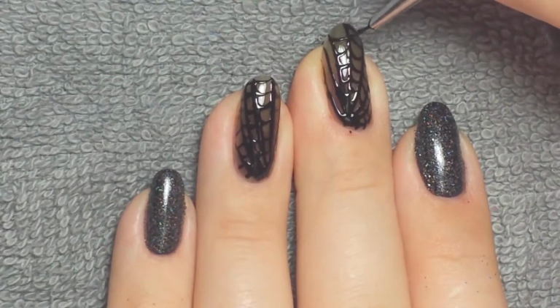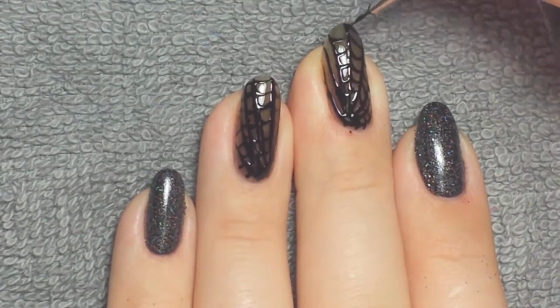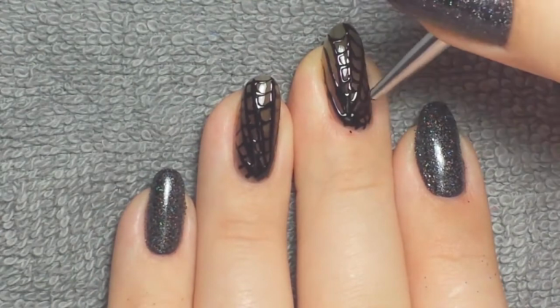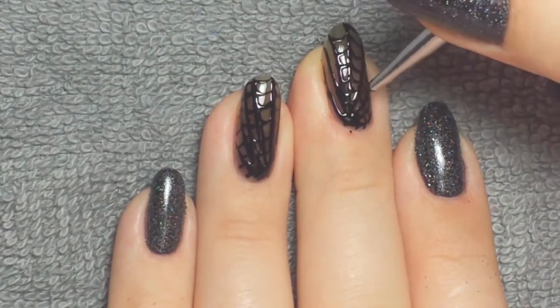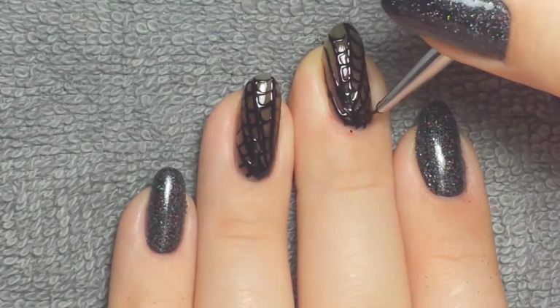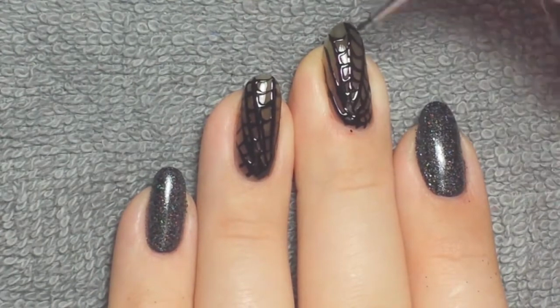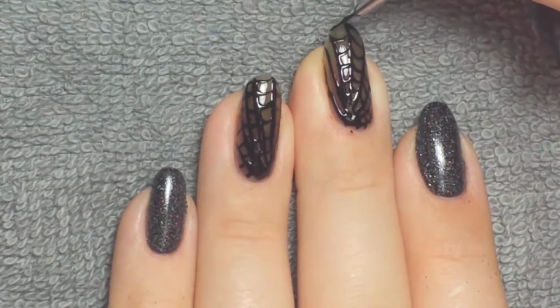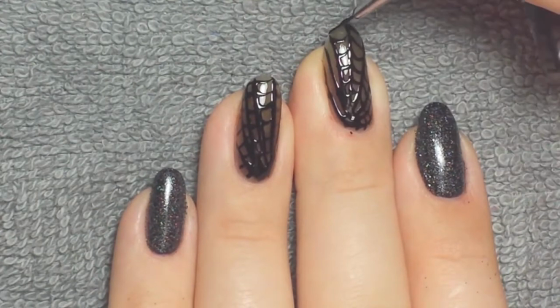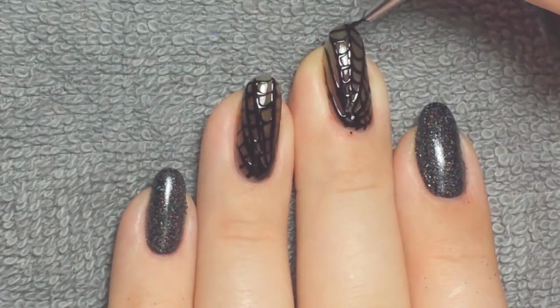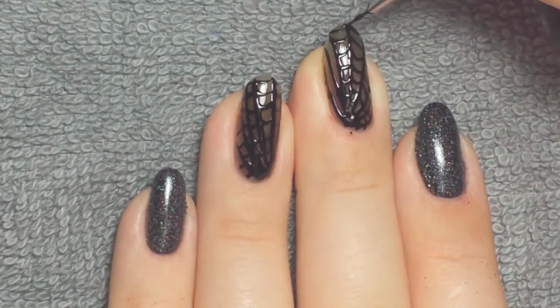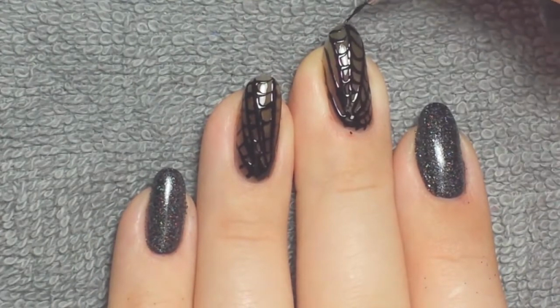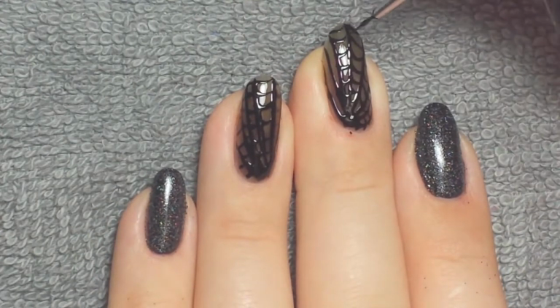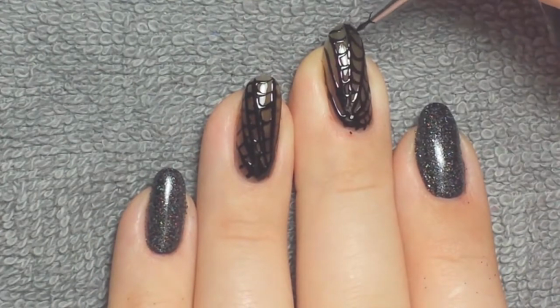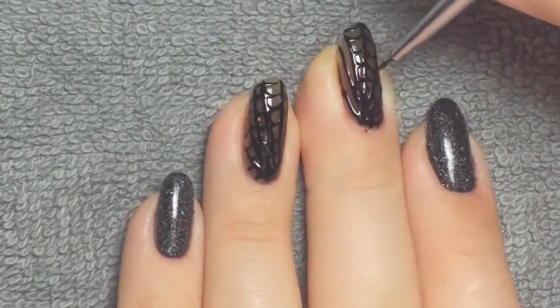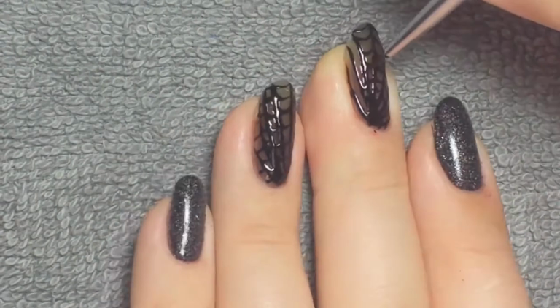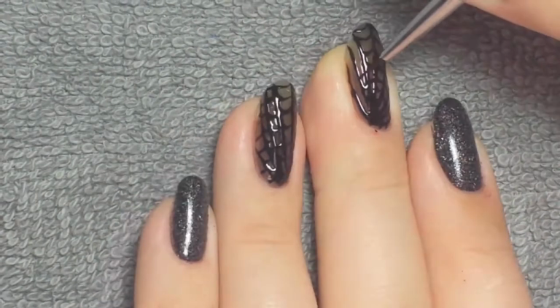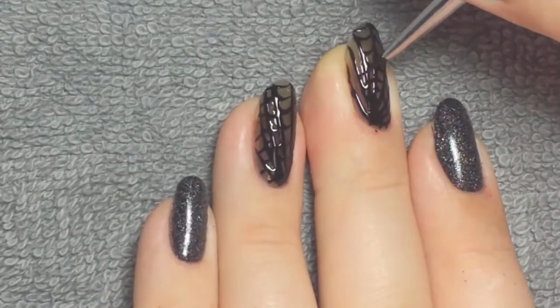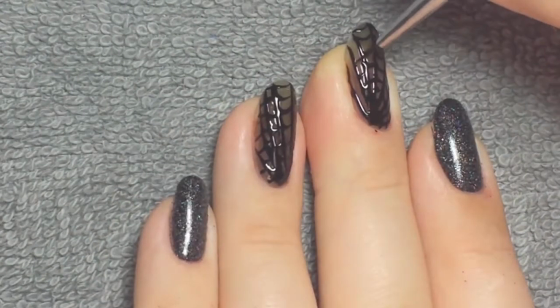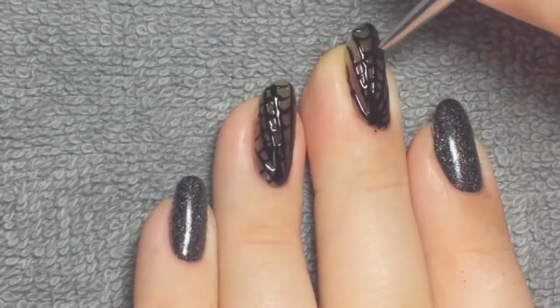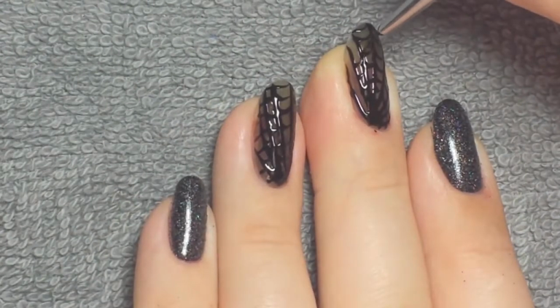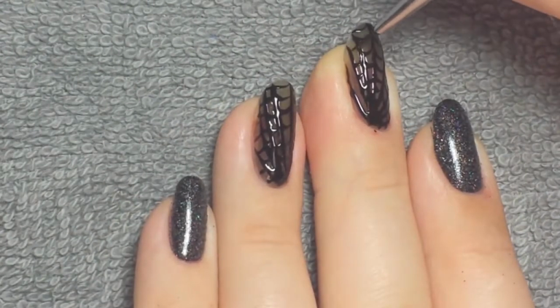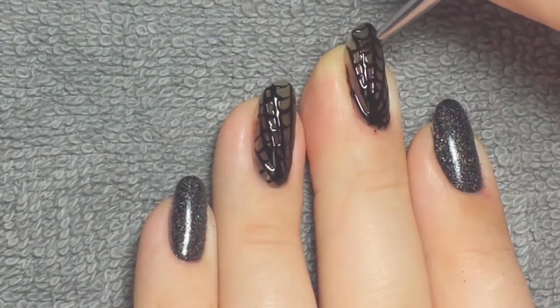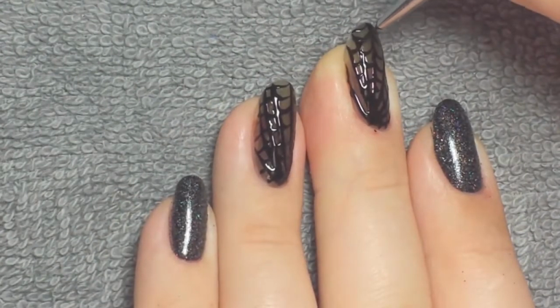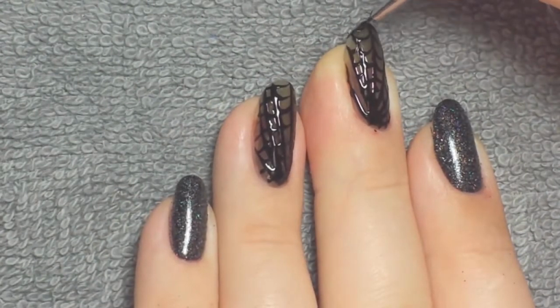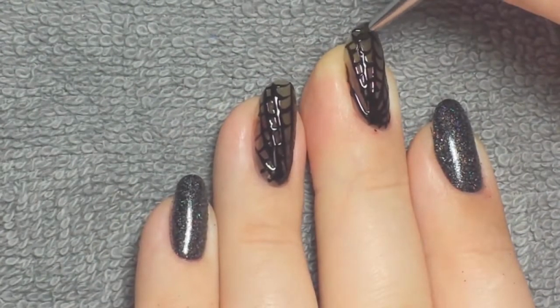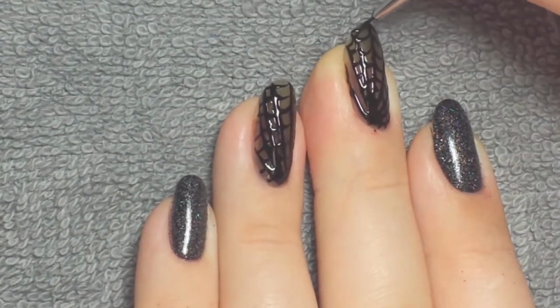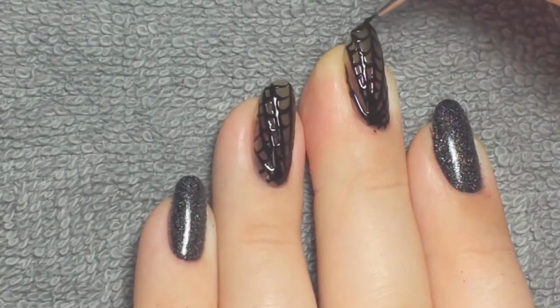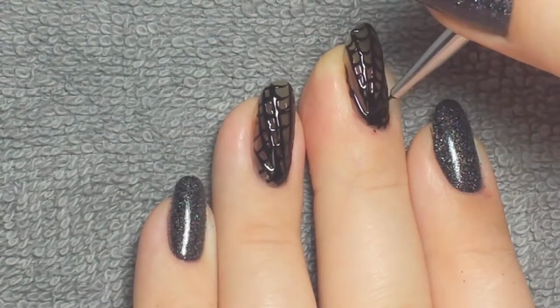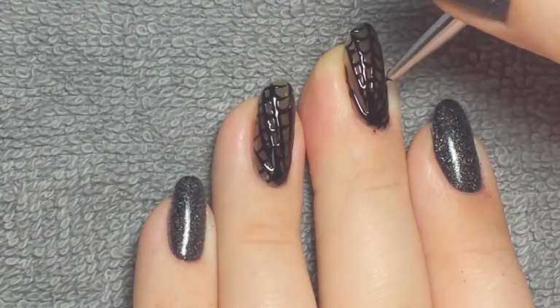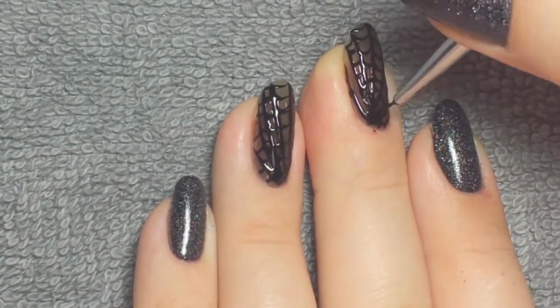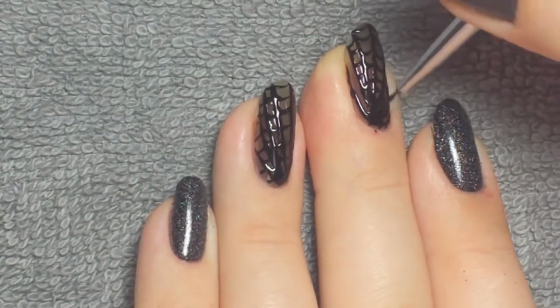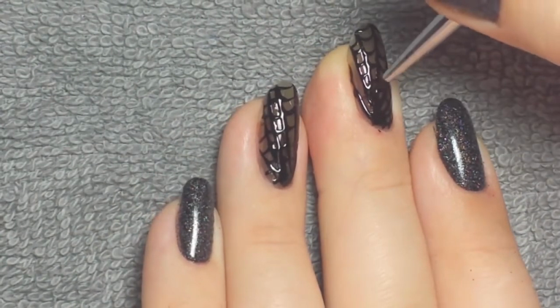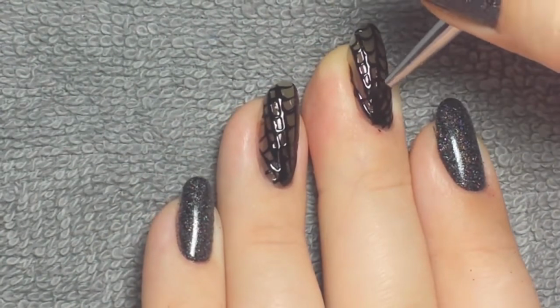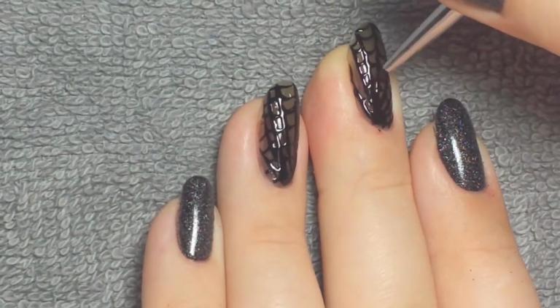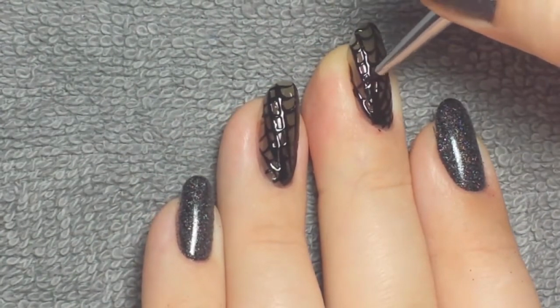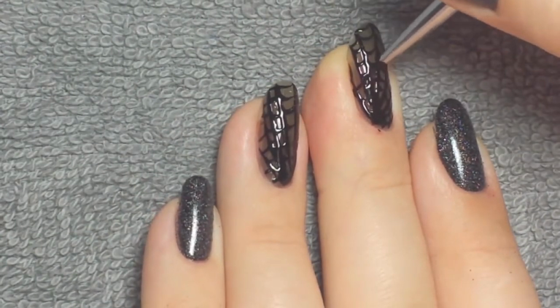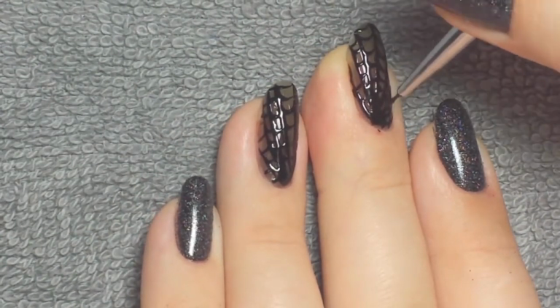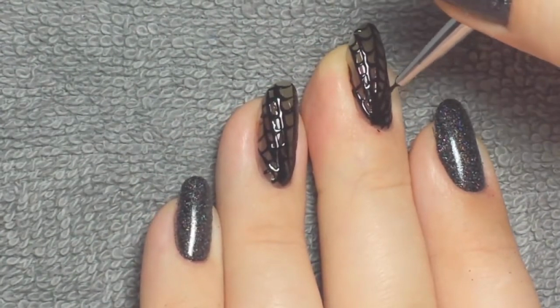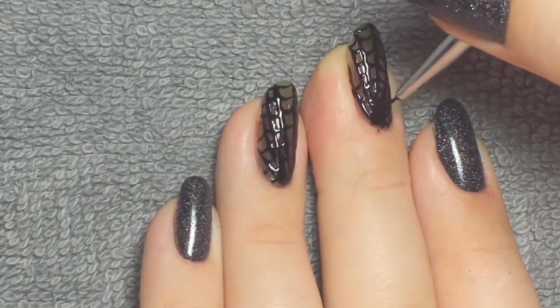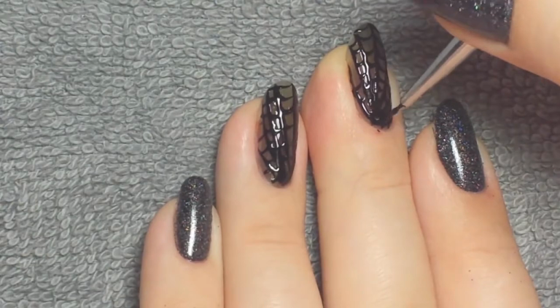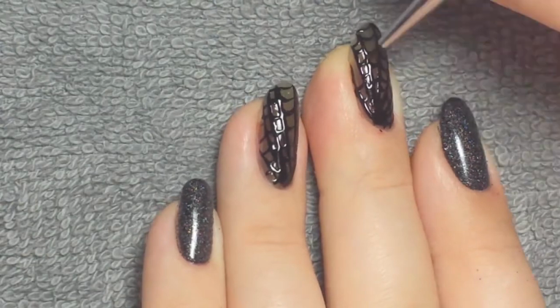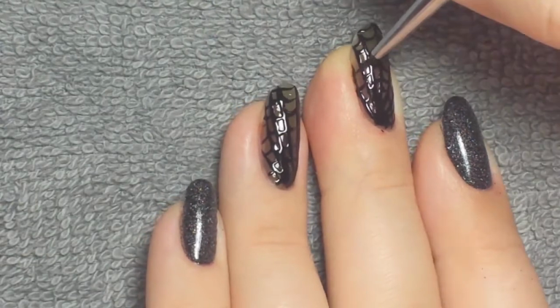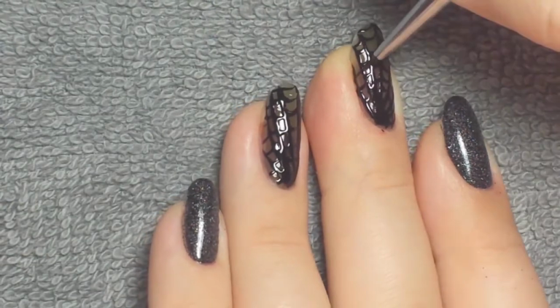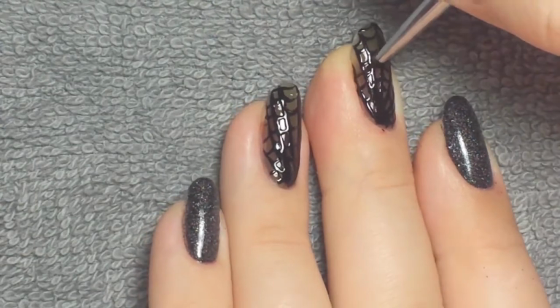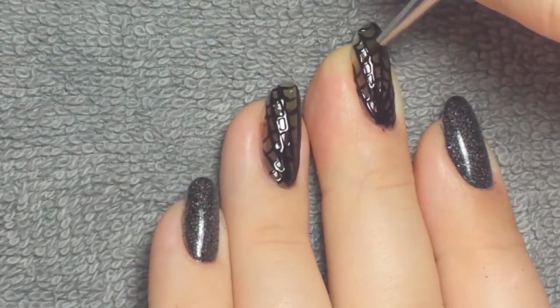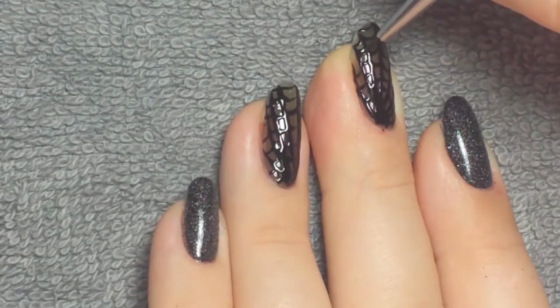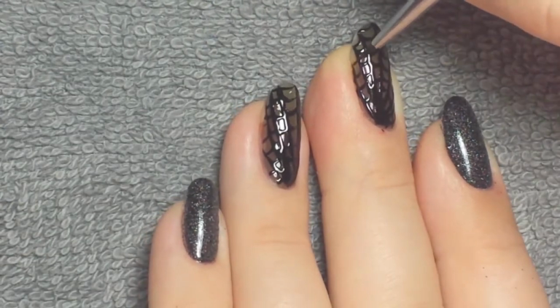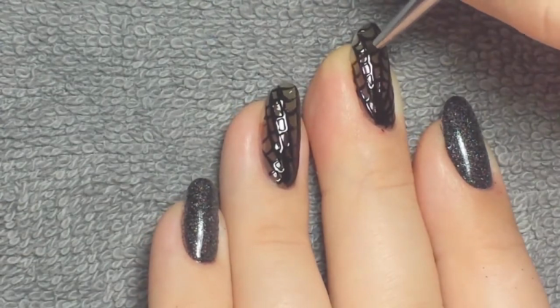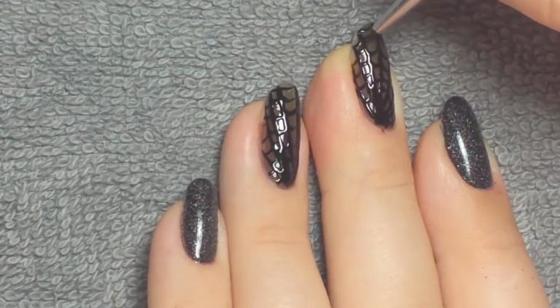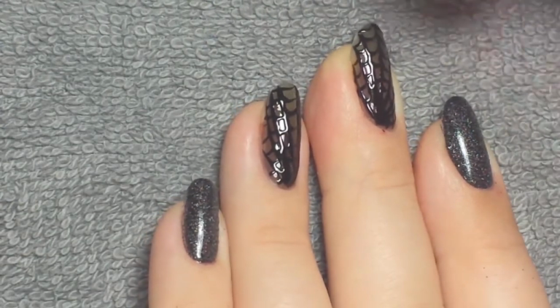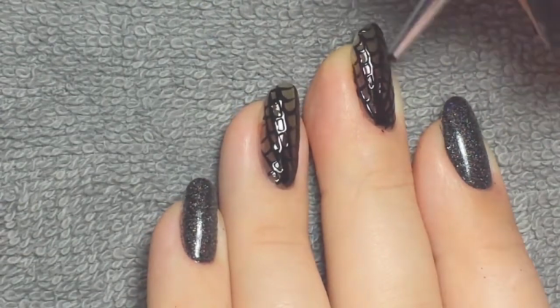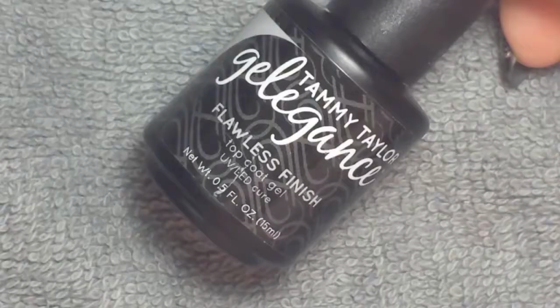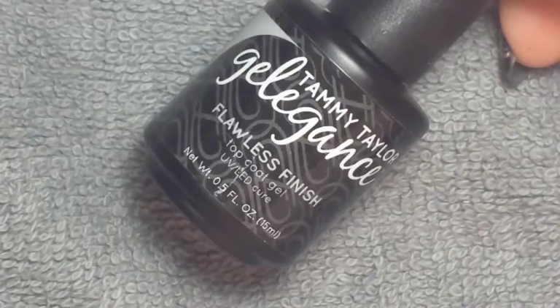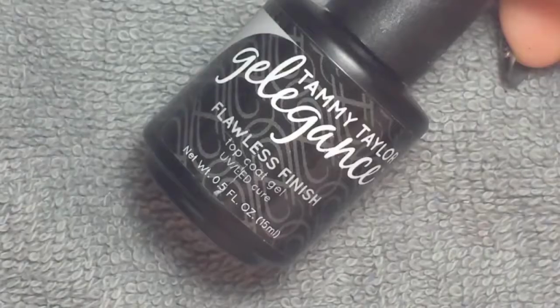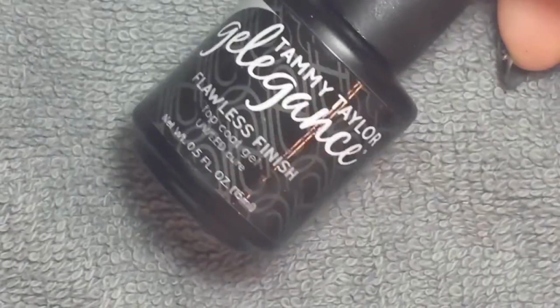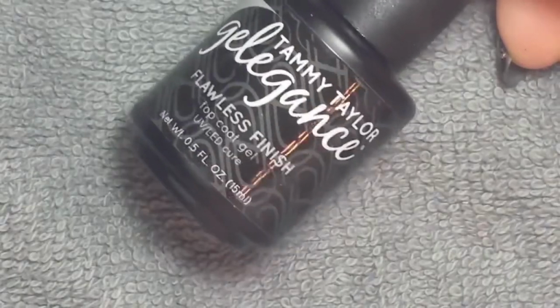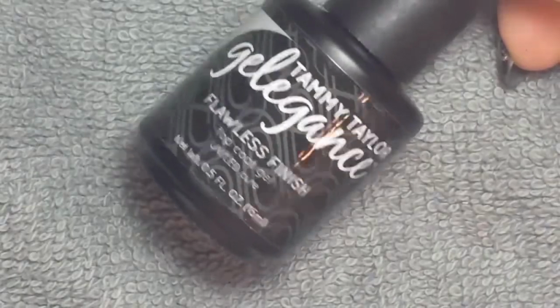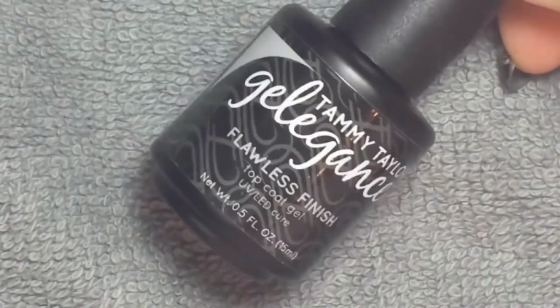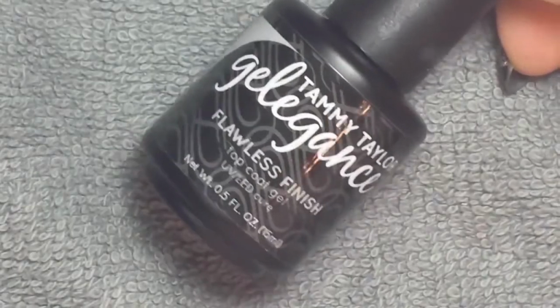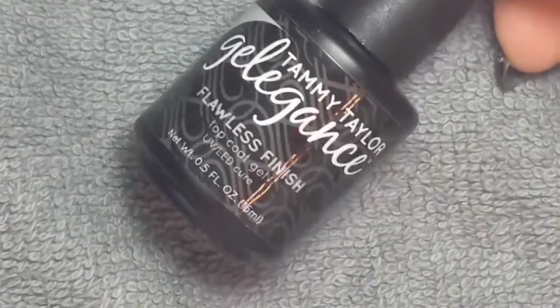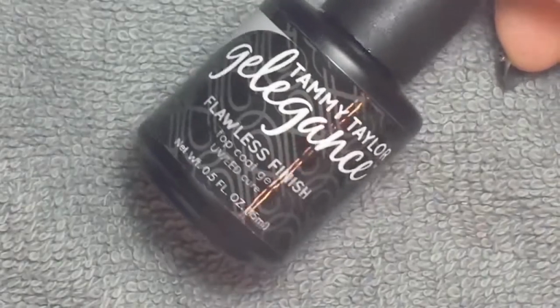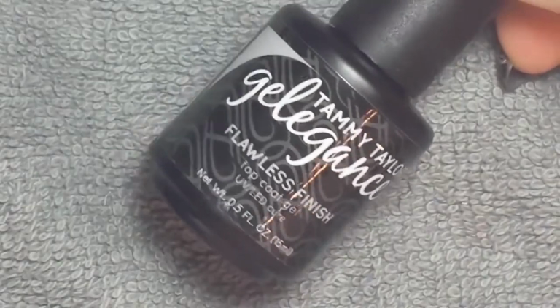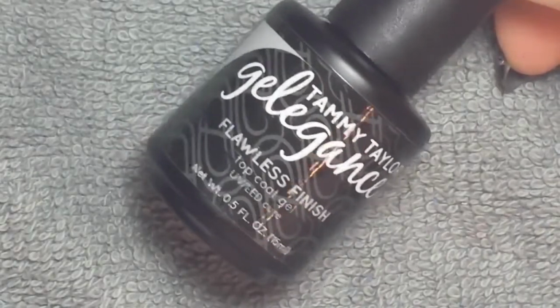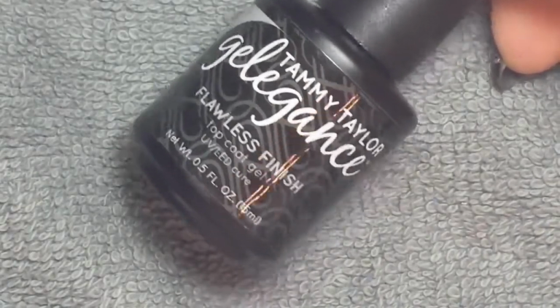You can play with it for a while because it's not going to move too much on you, but you don't want to play with it for too long. Then once cured, I took Flawless Finish as well as a velvet matte top coat from Inel Couture.